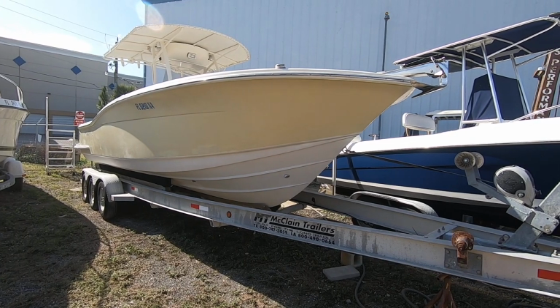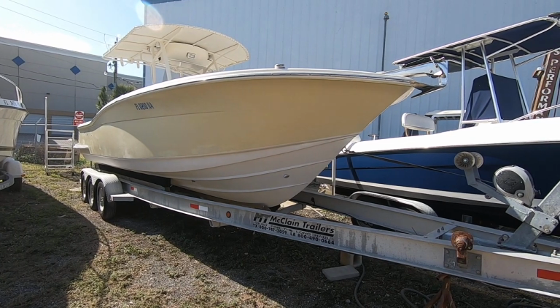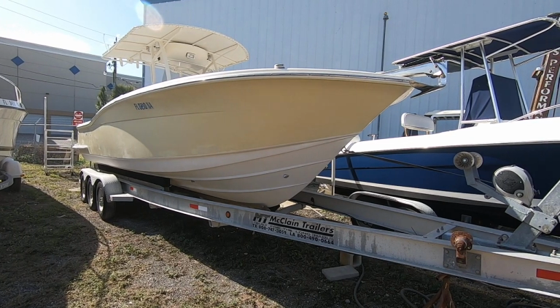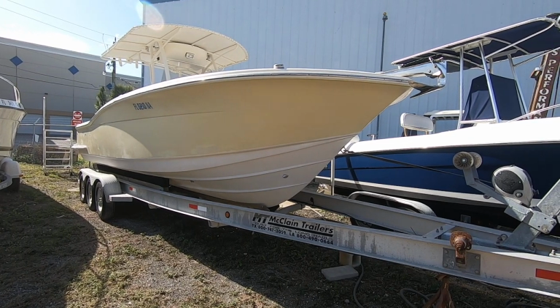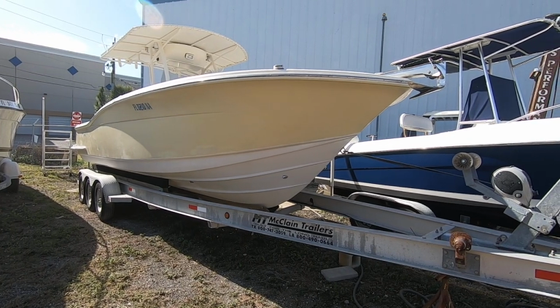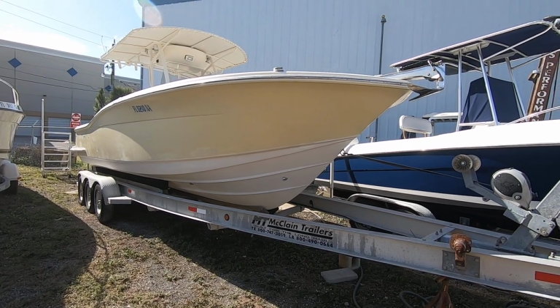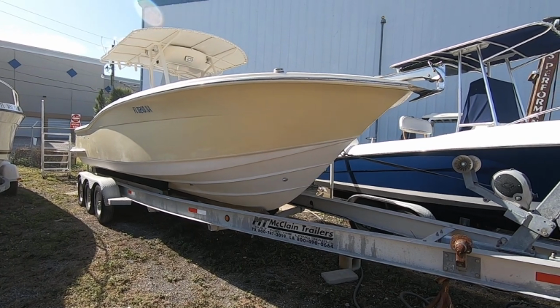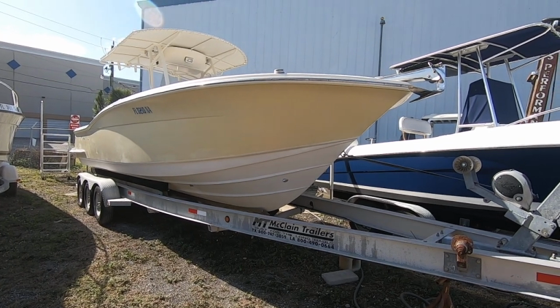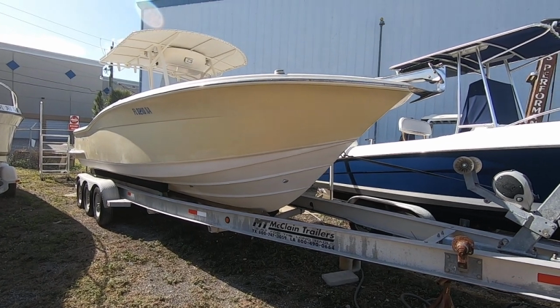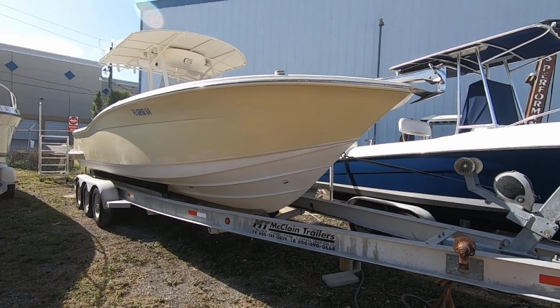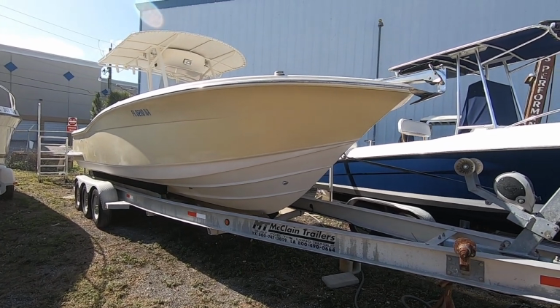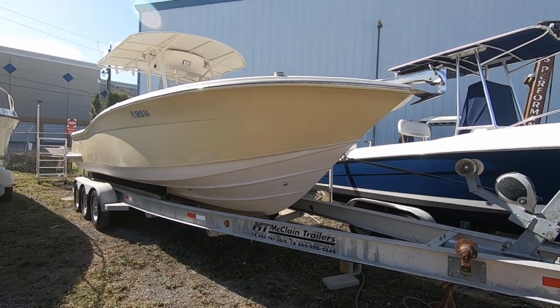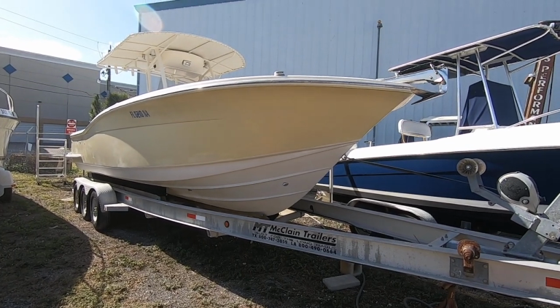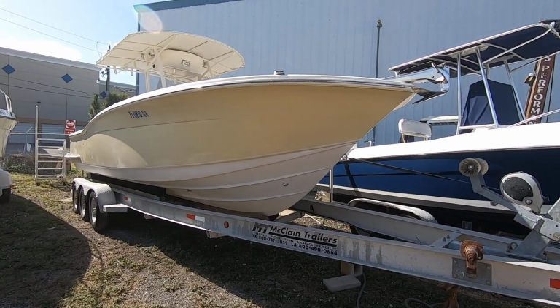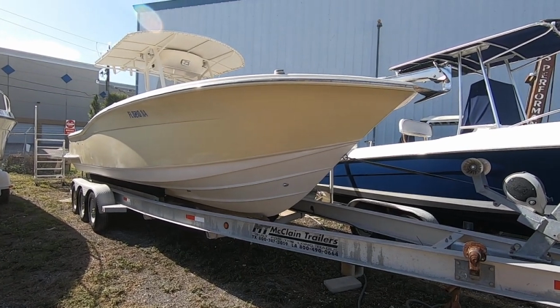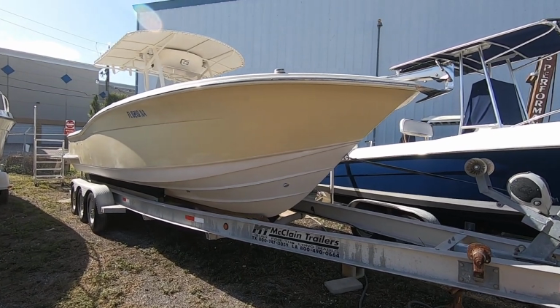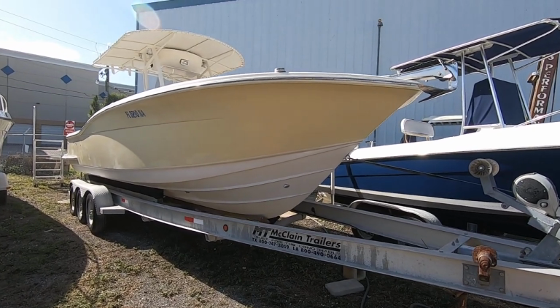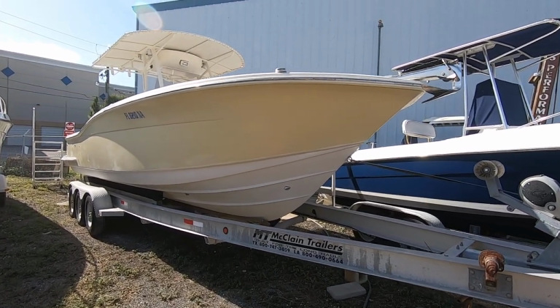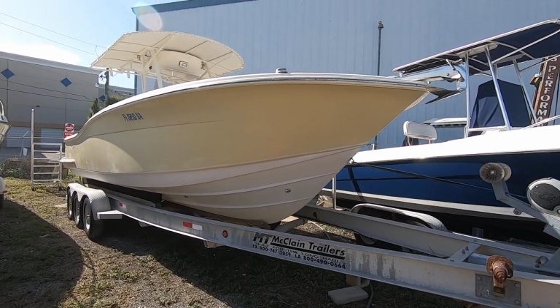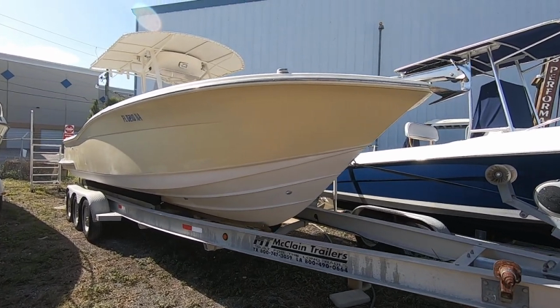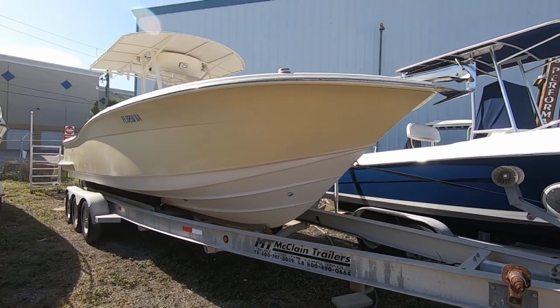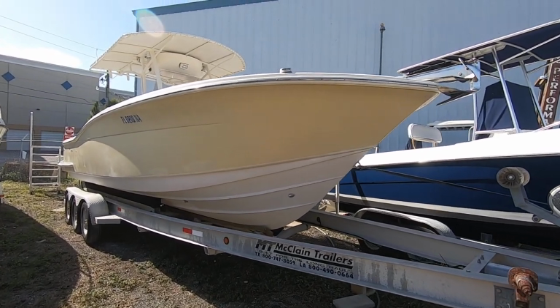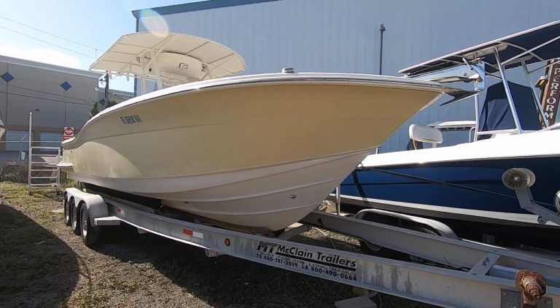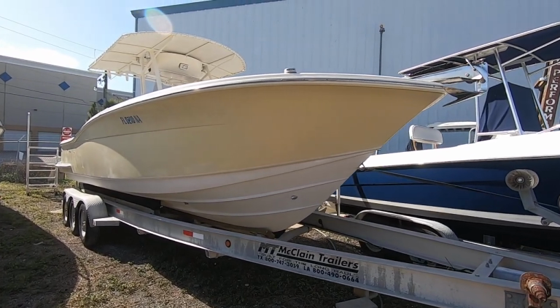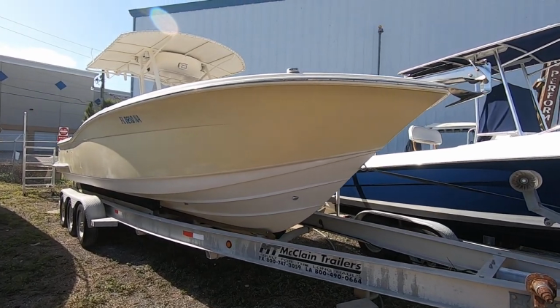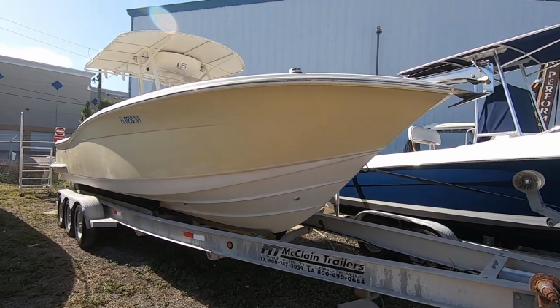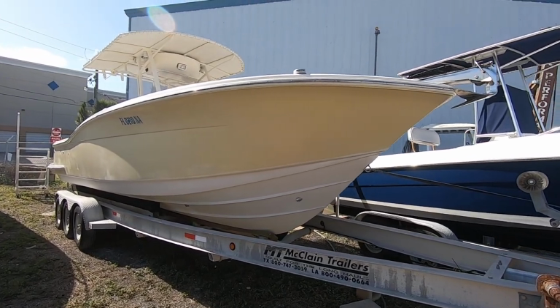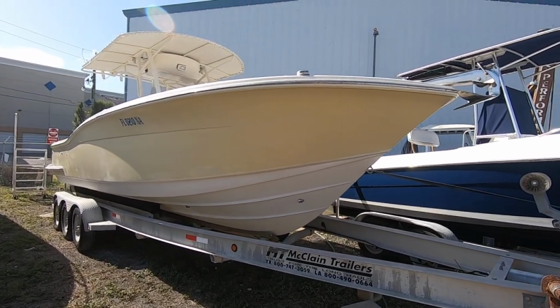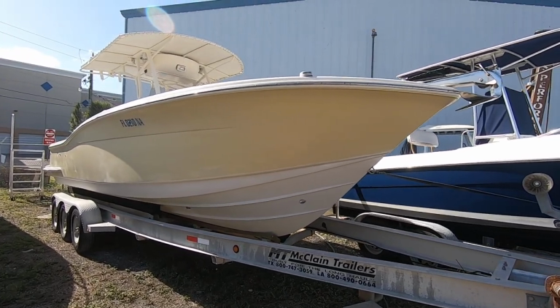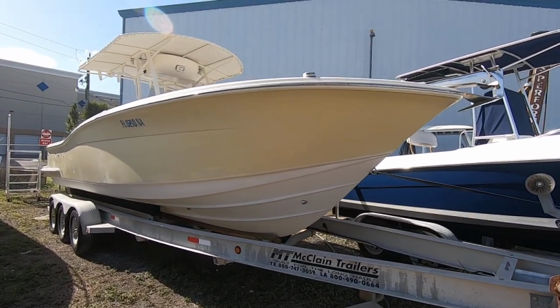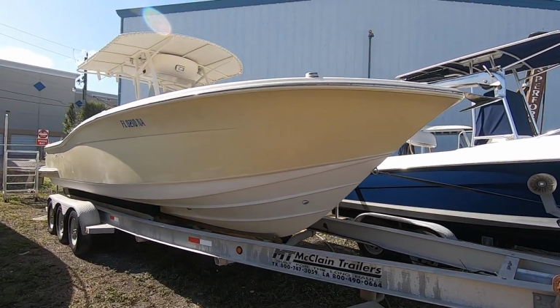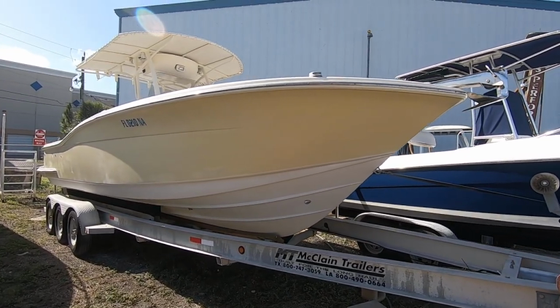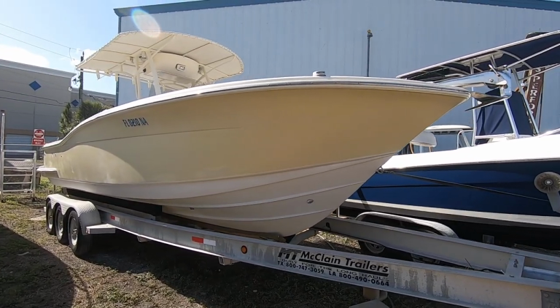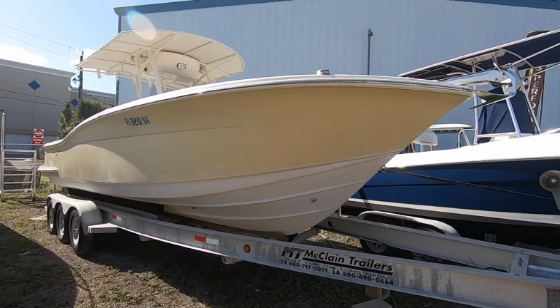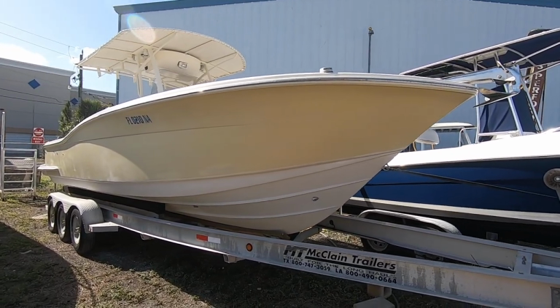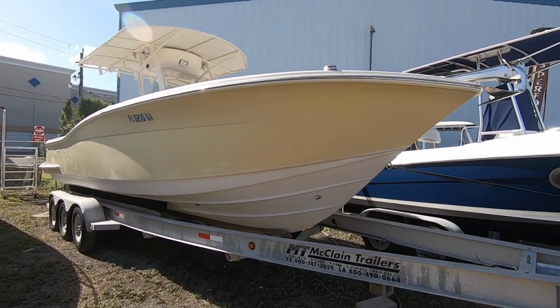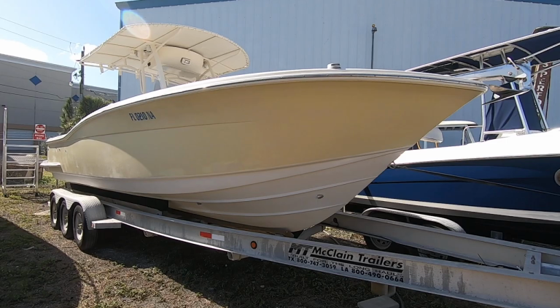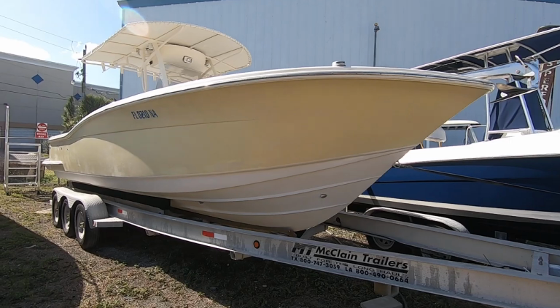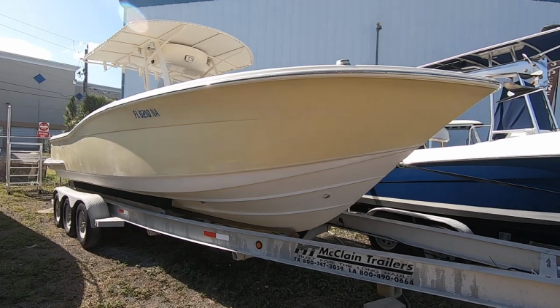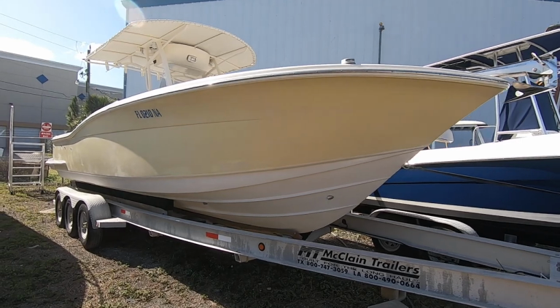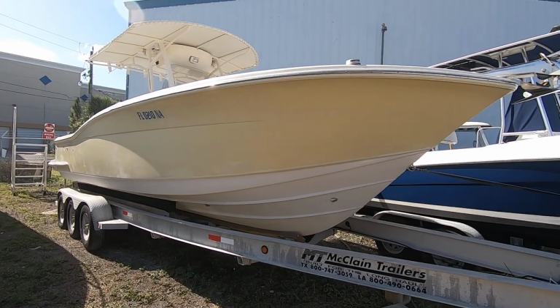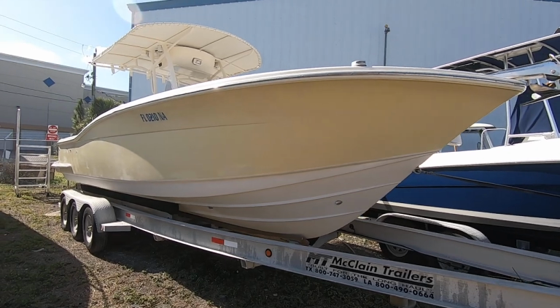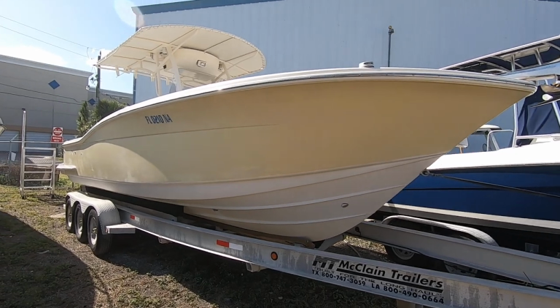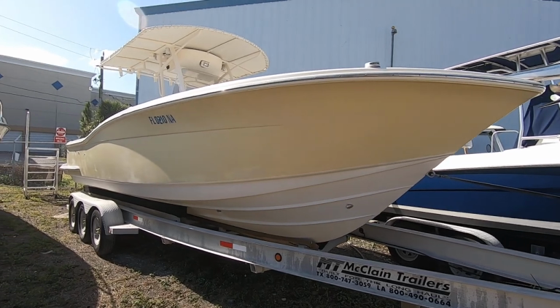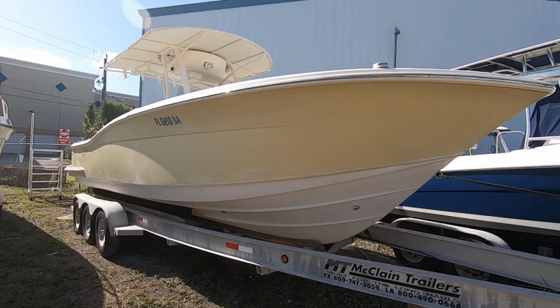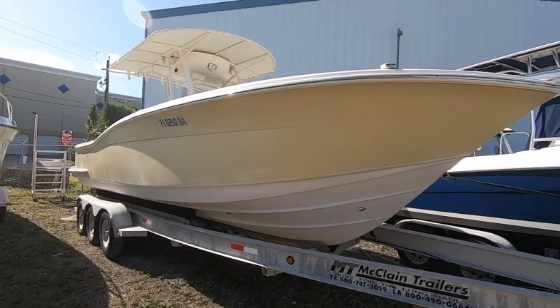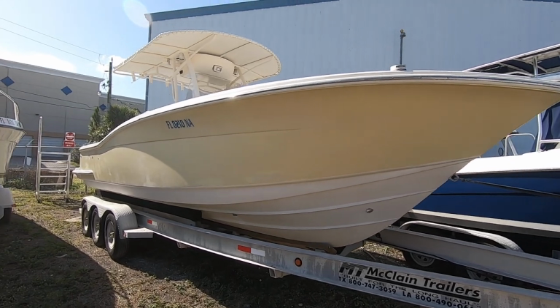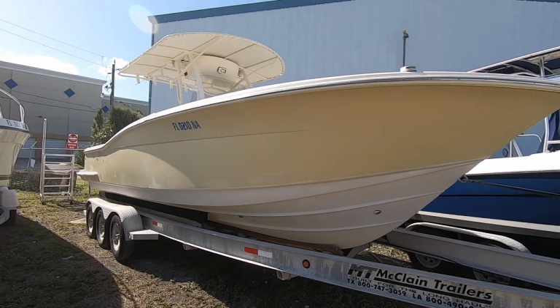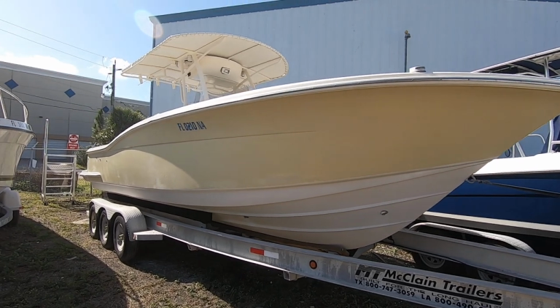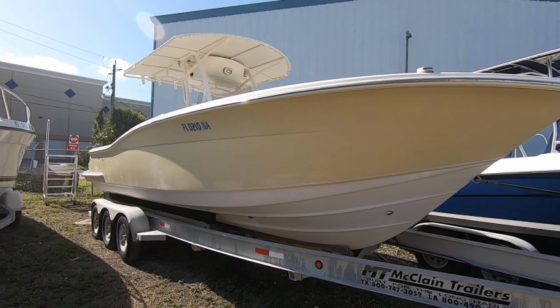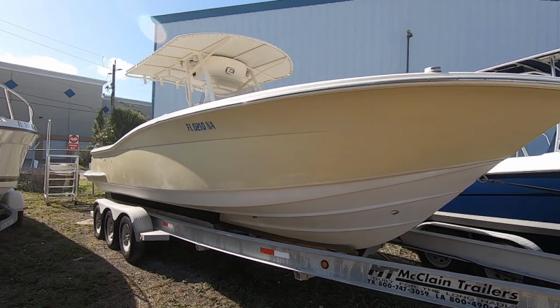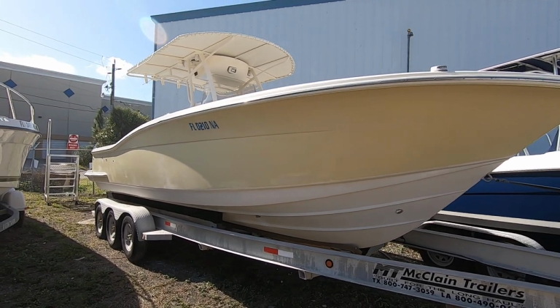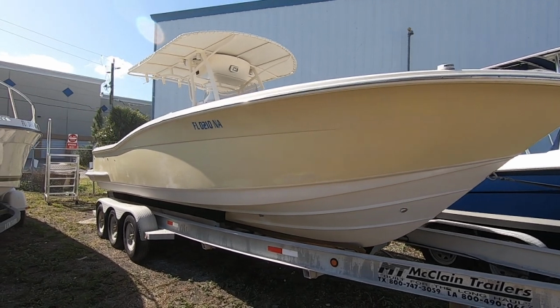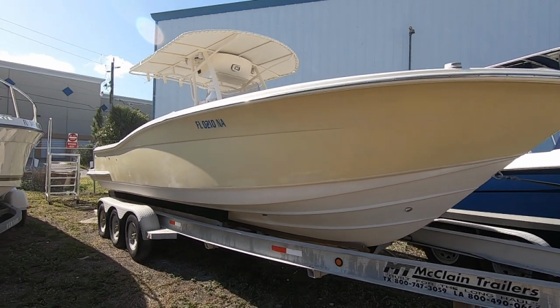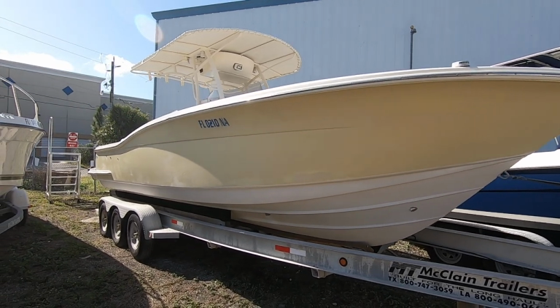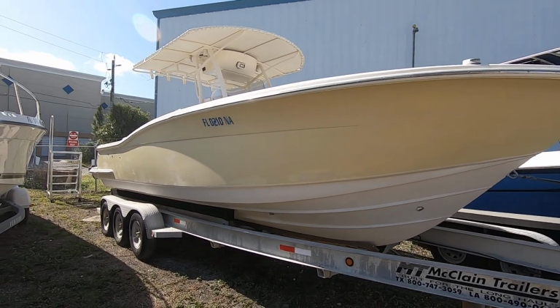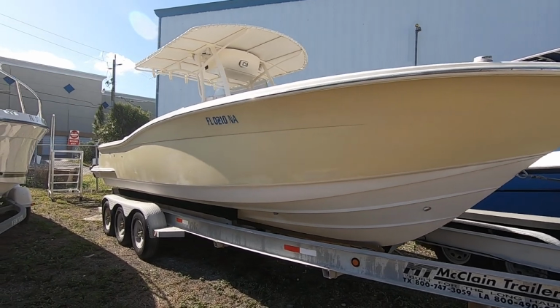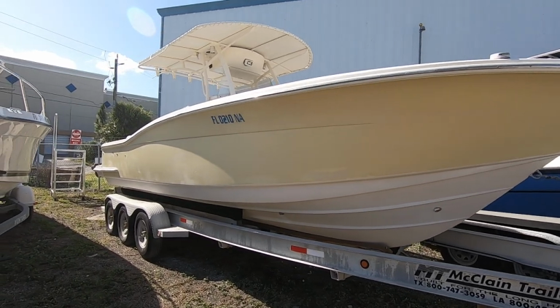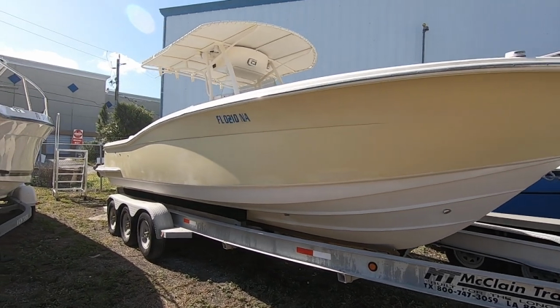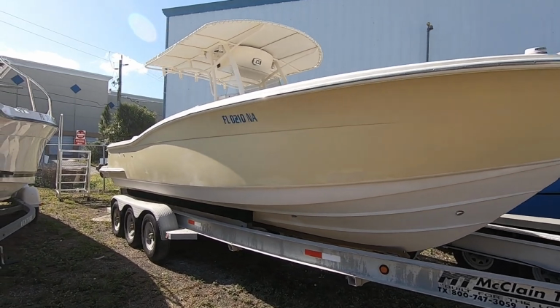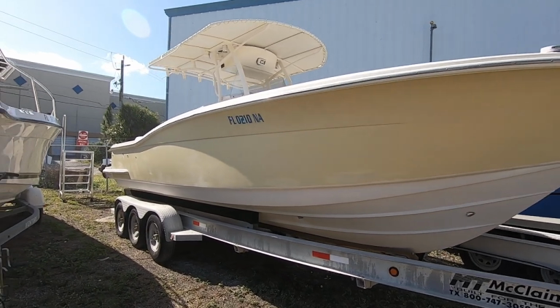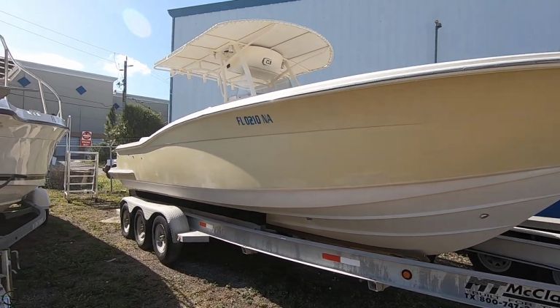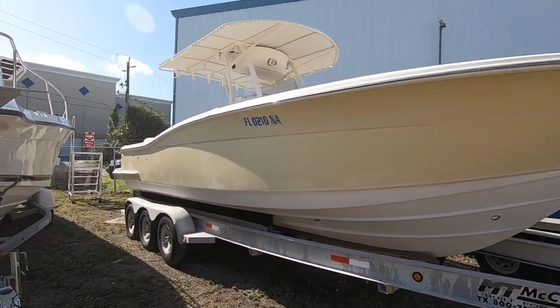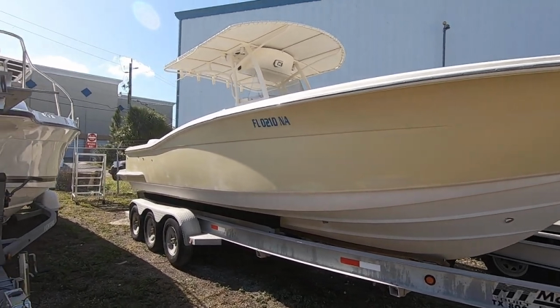Here we have the 2005 Scout 26 Sport Fisherman Center Console.